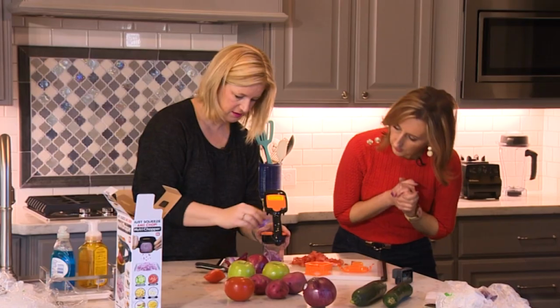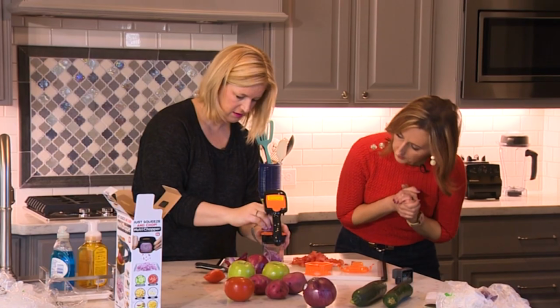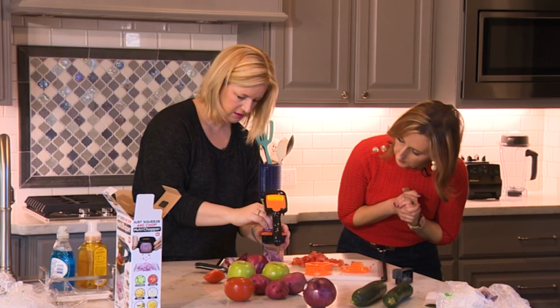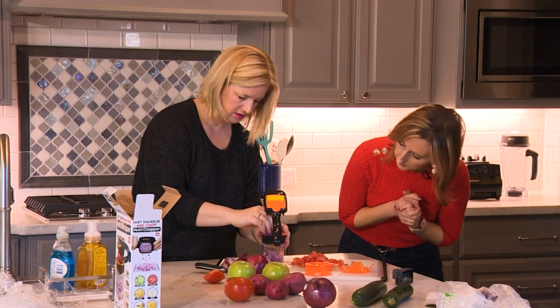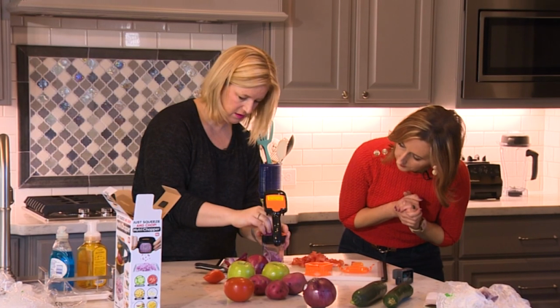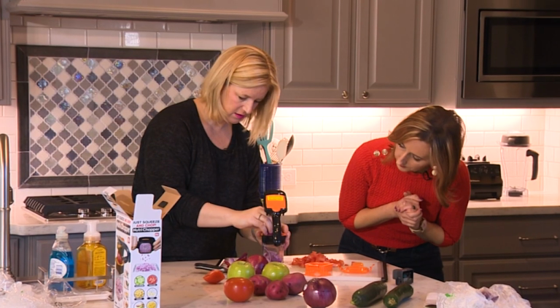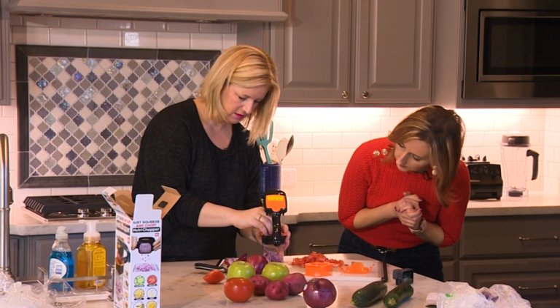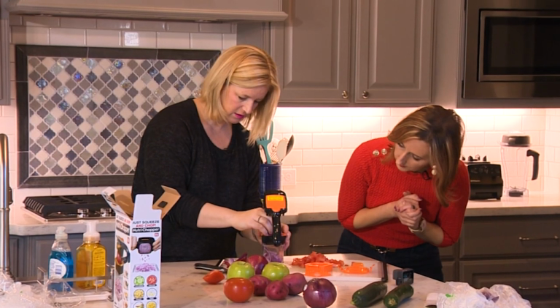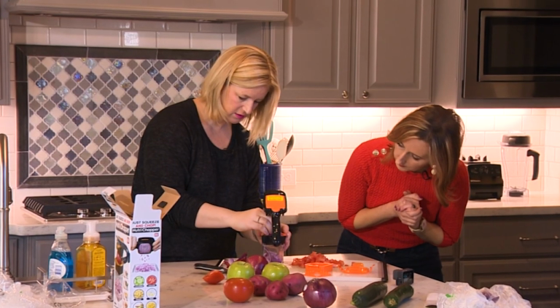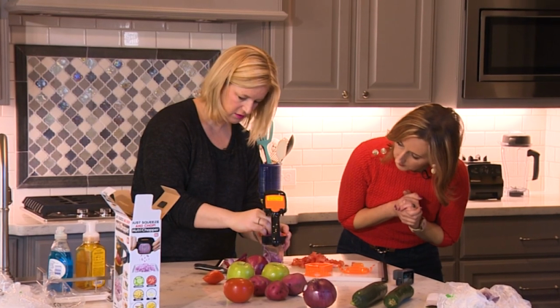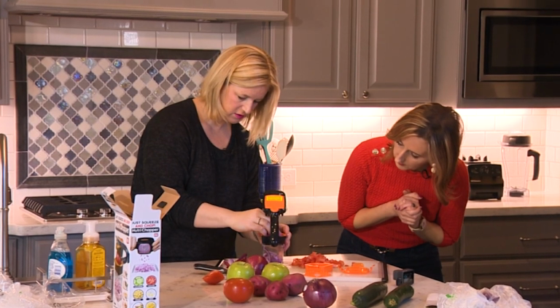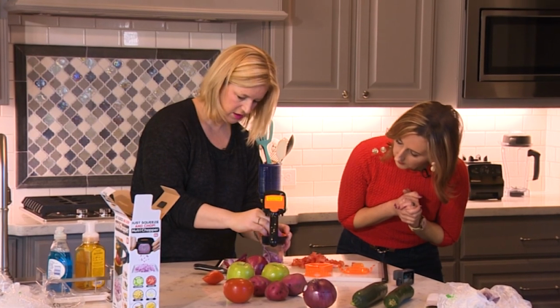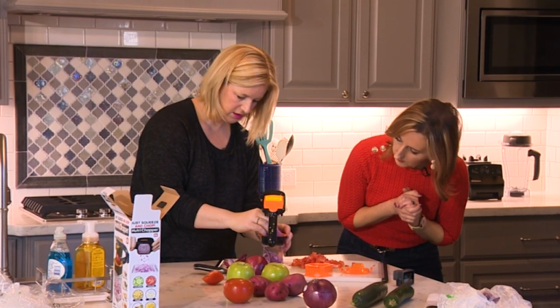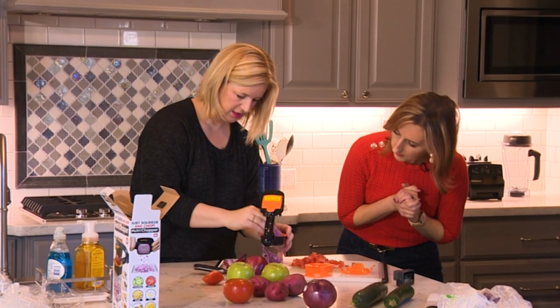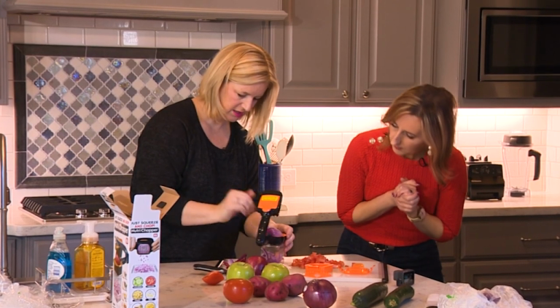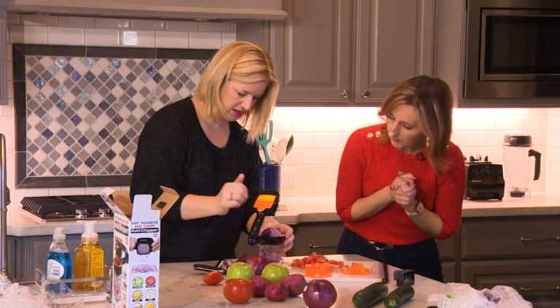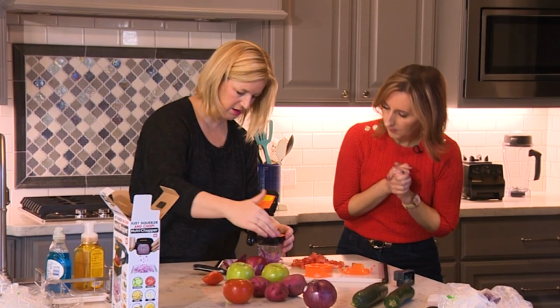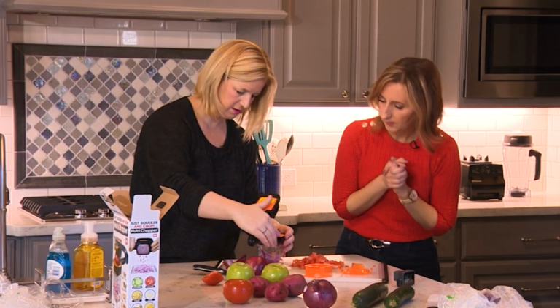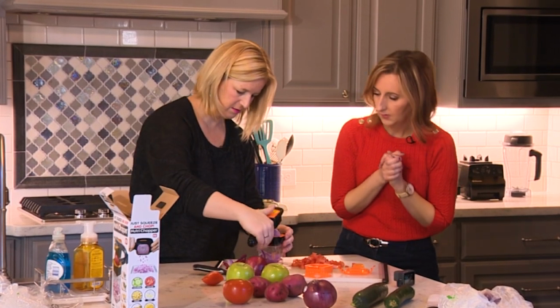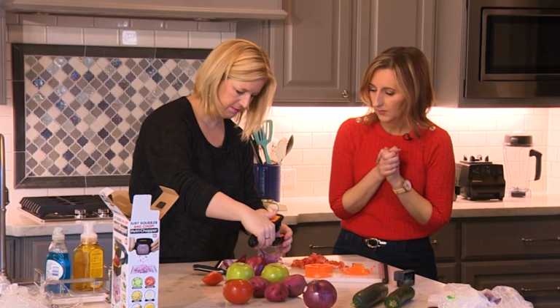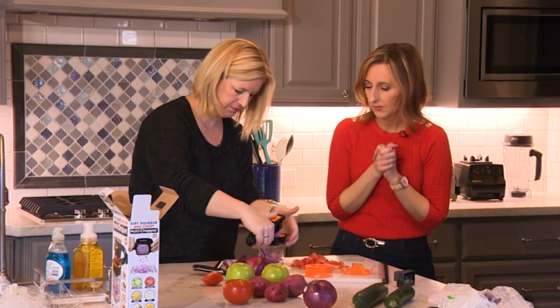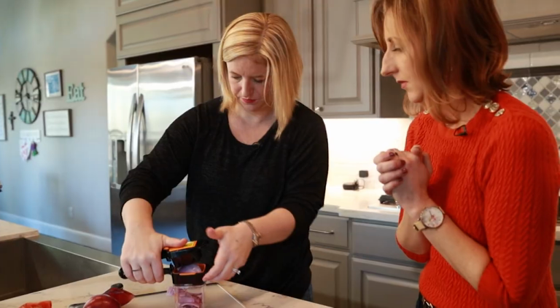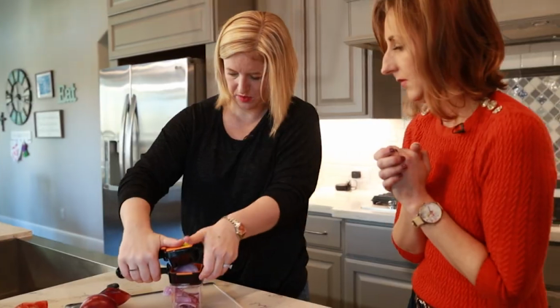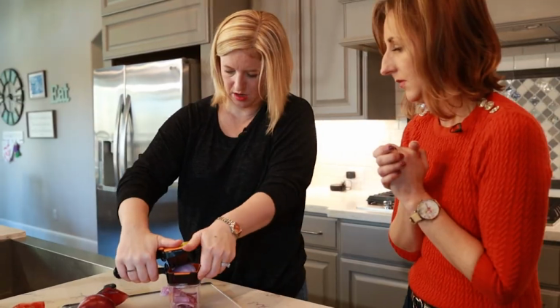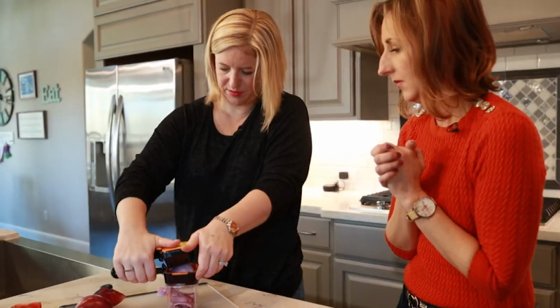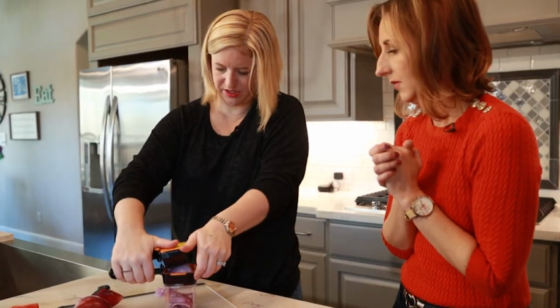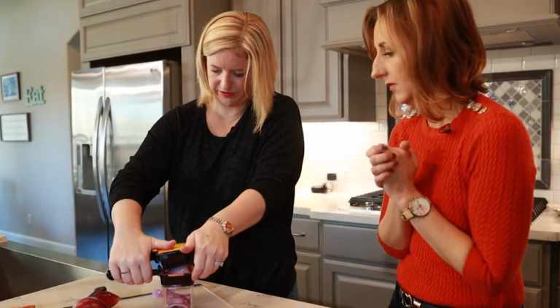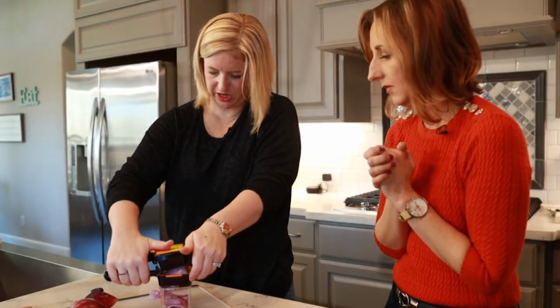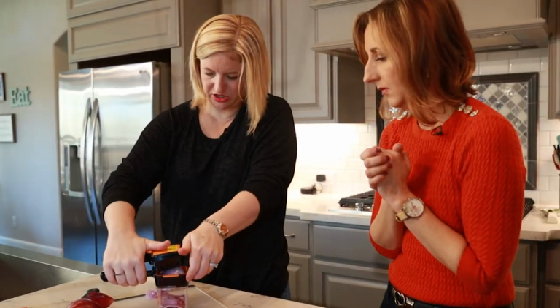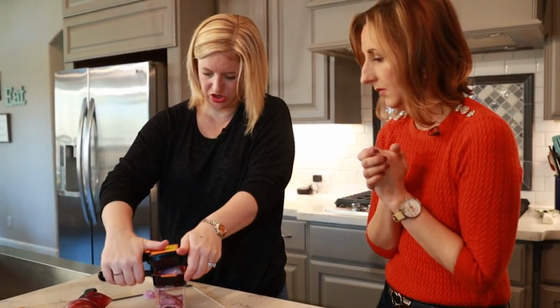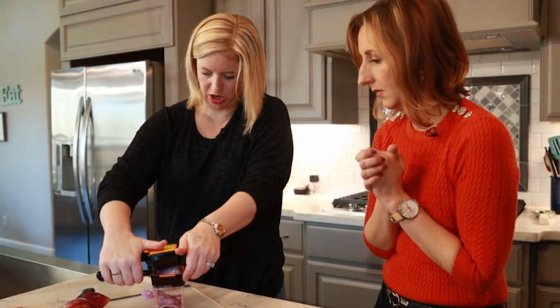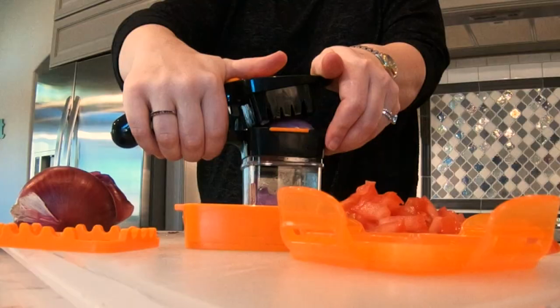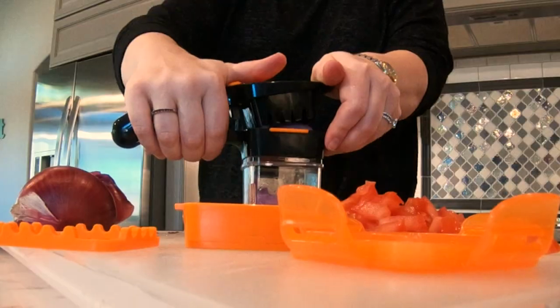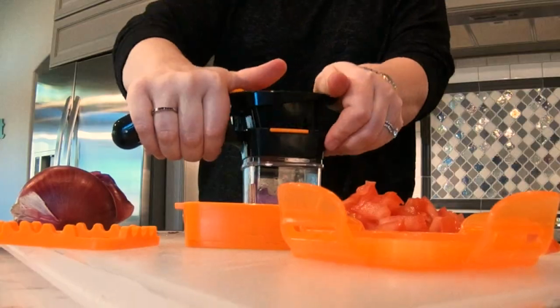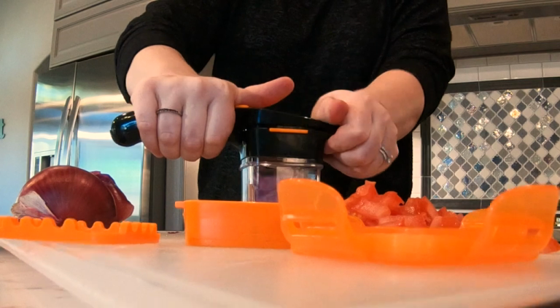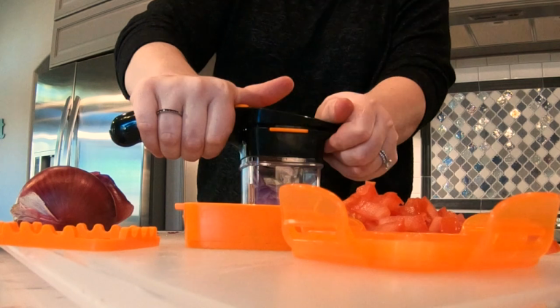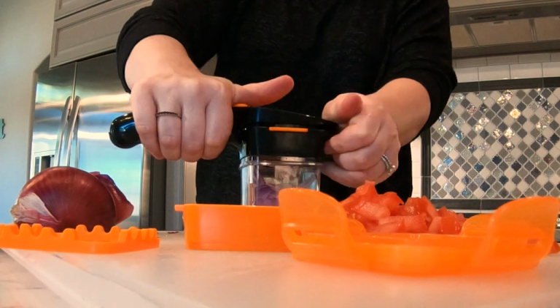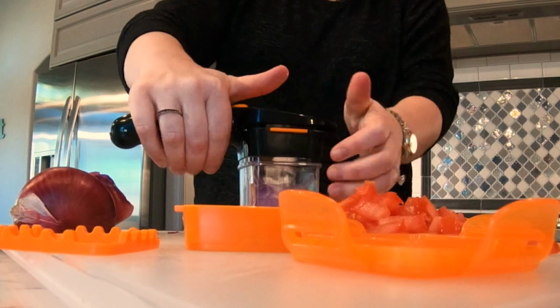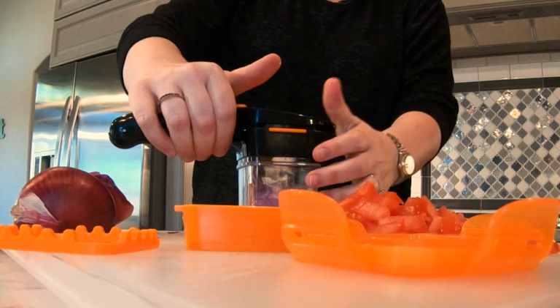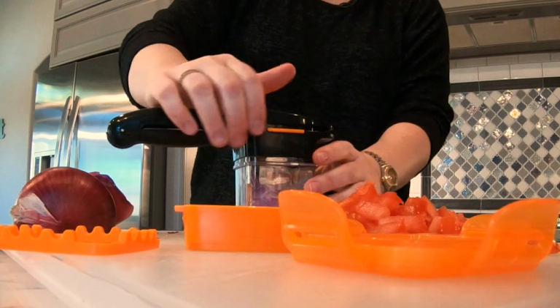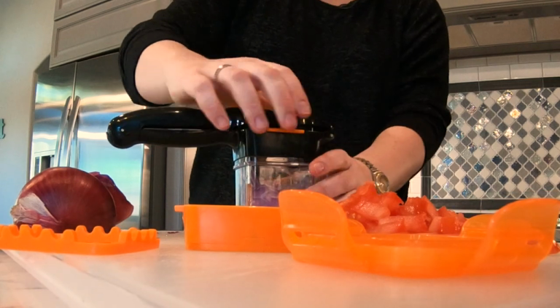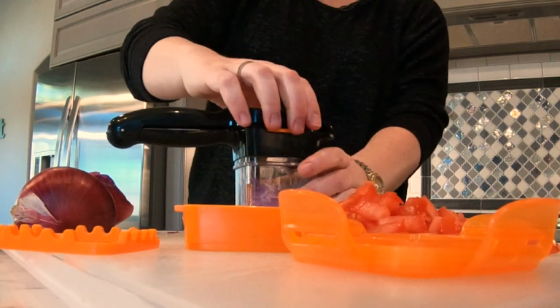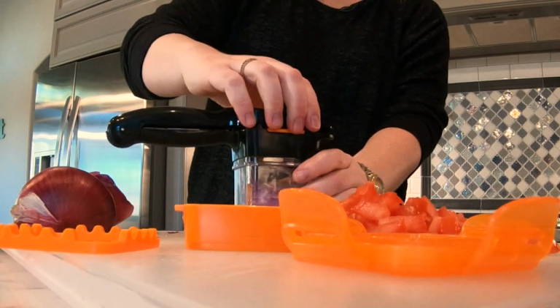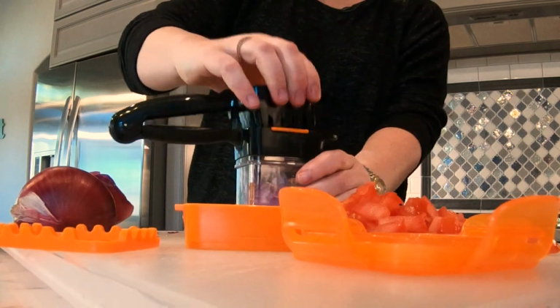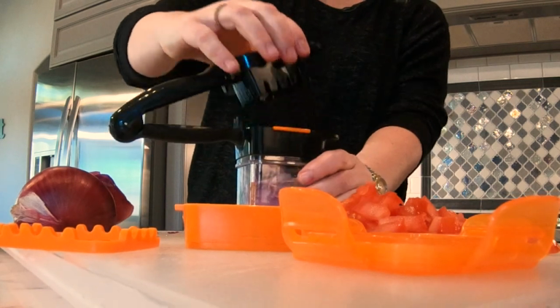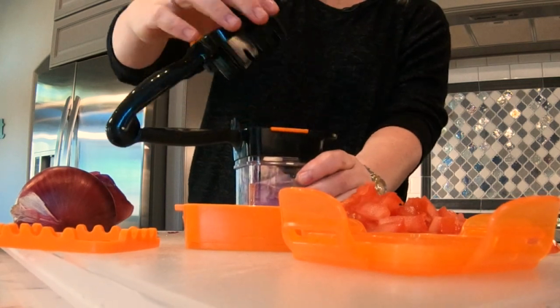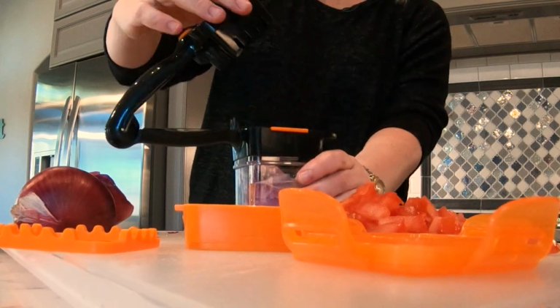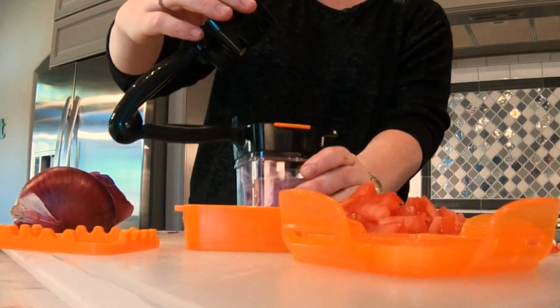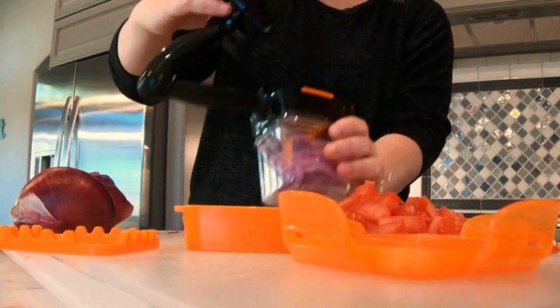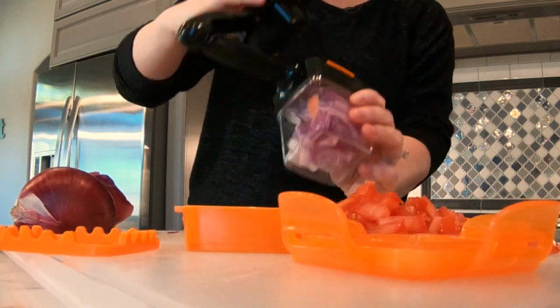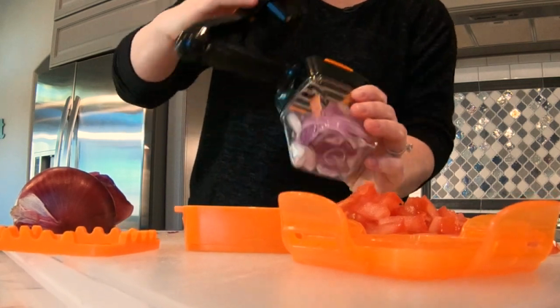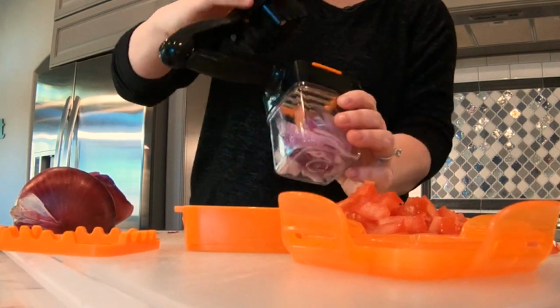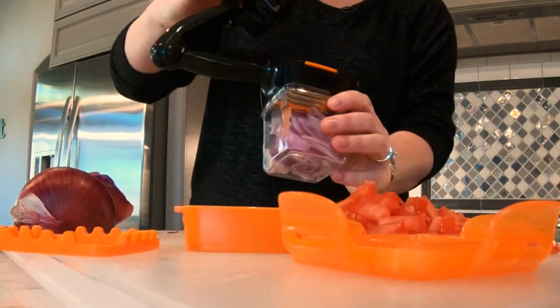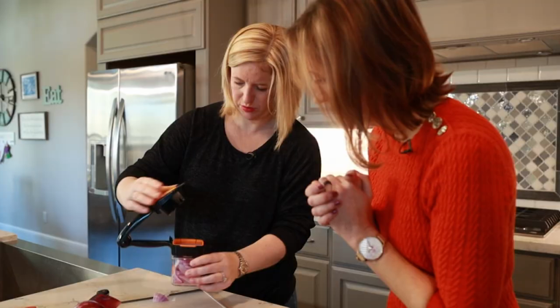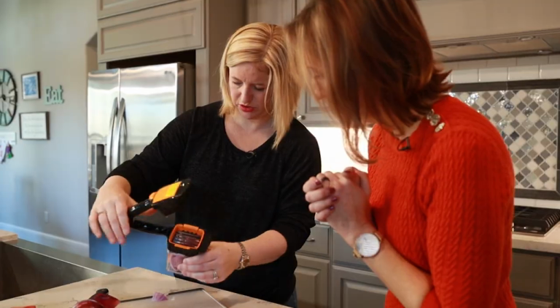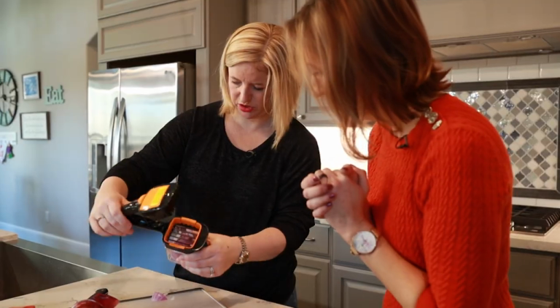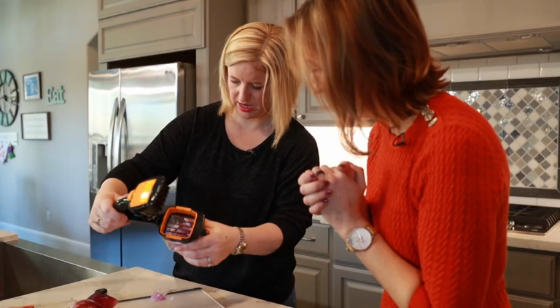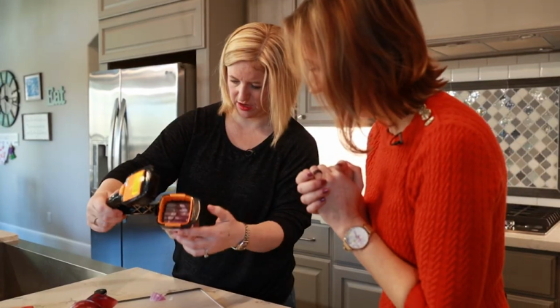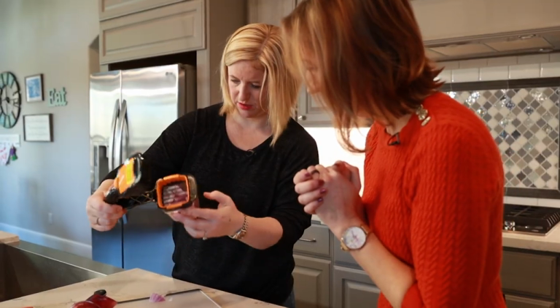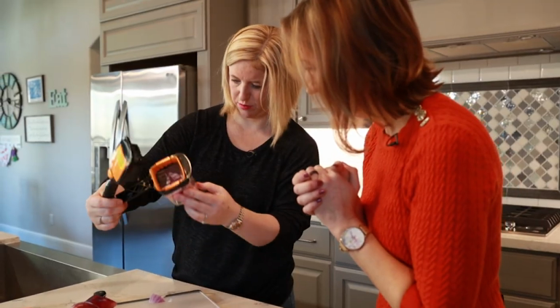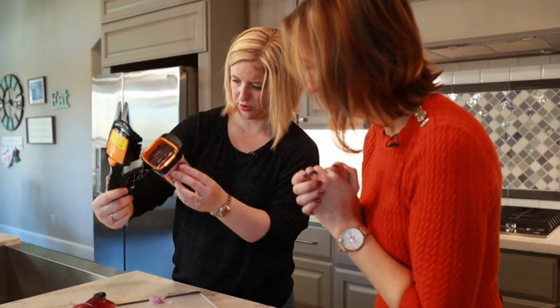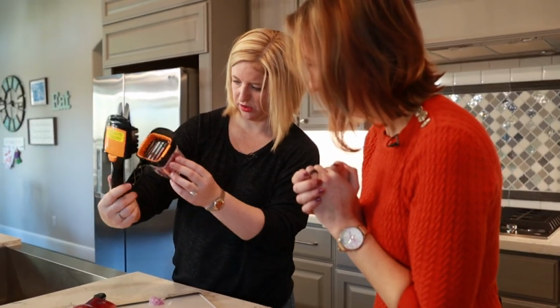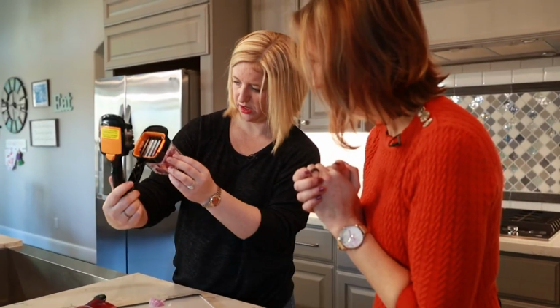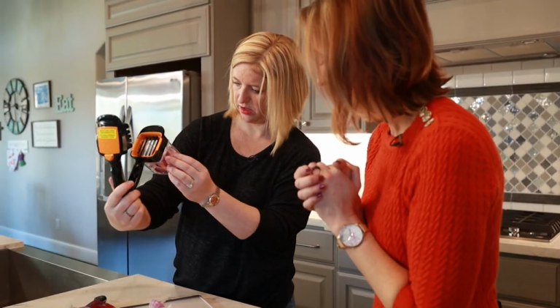Next up, thick onion slices. It's very sharp and easy to push down and pull up.